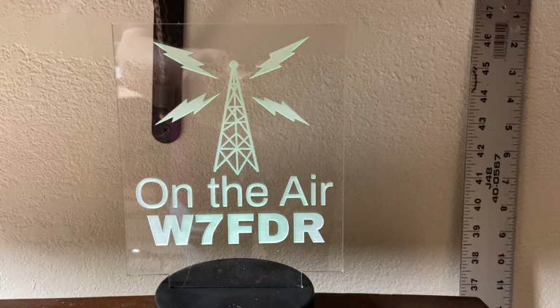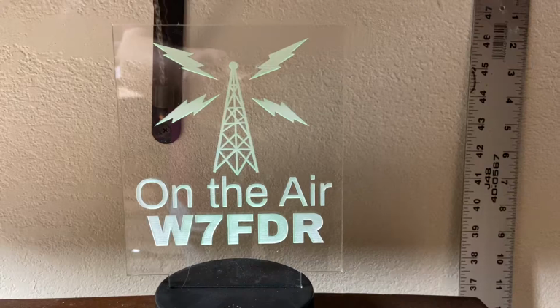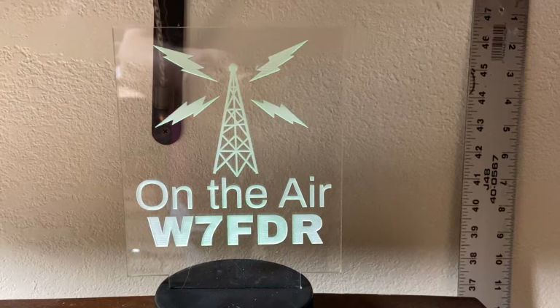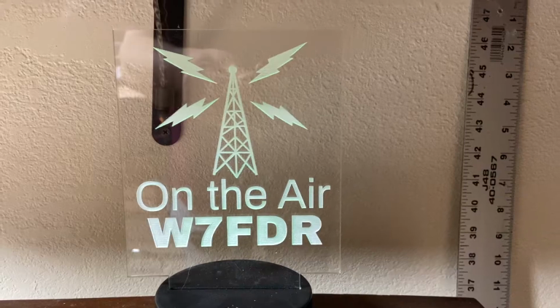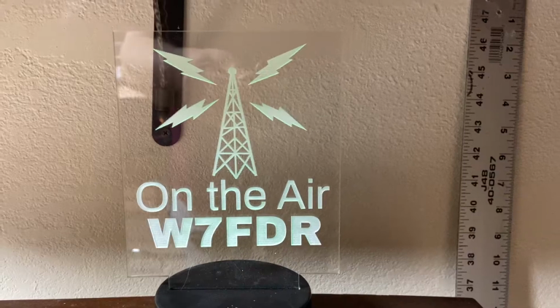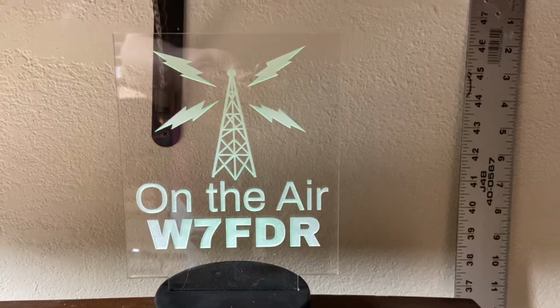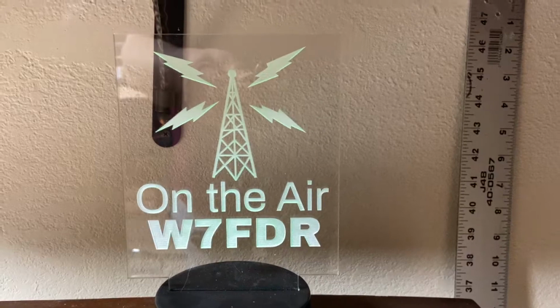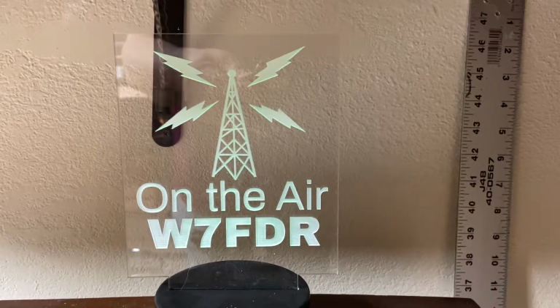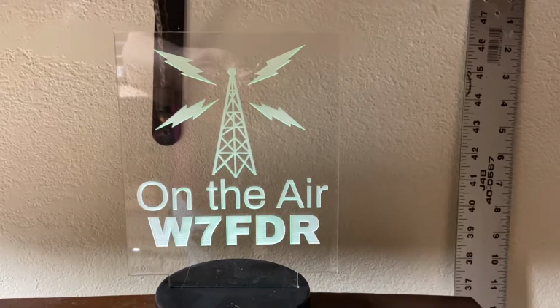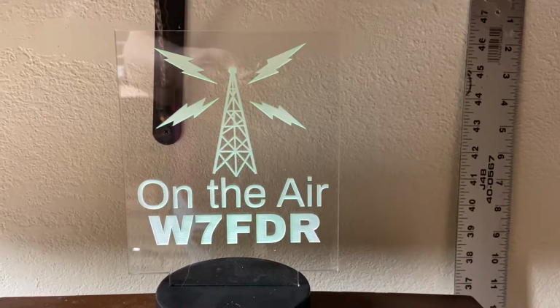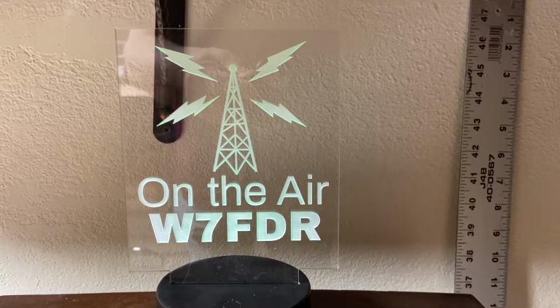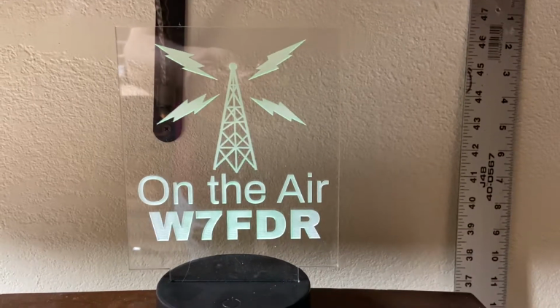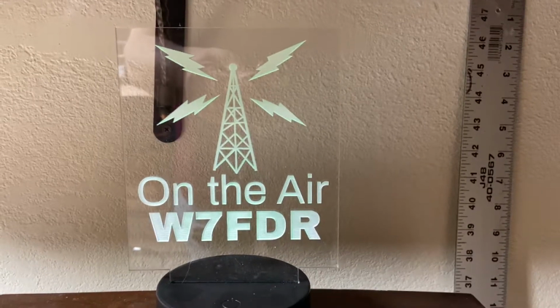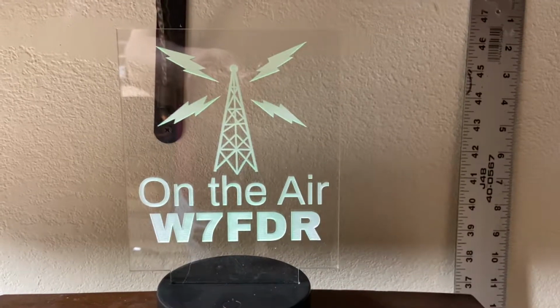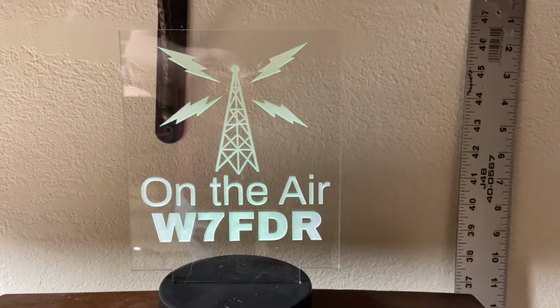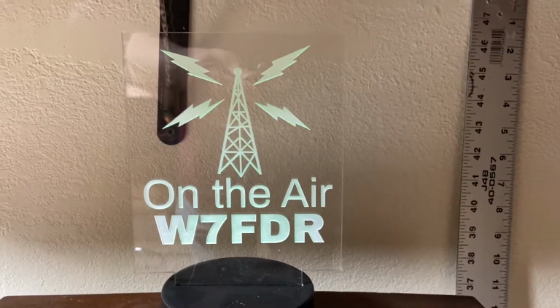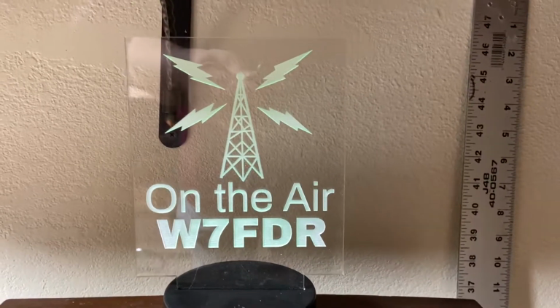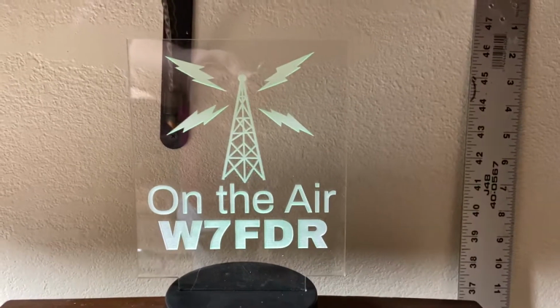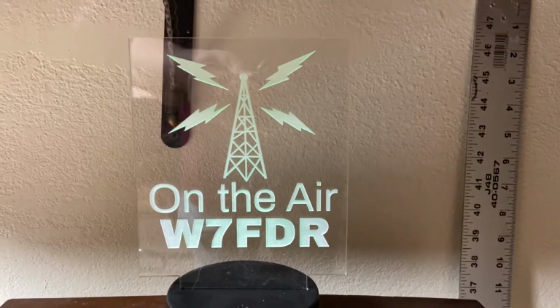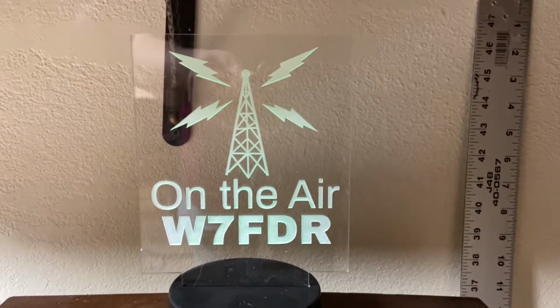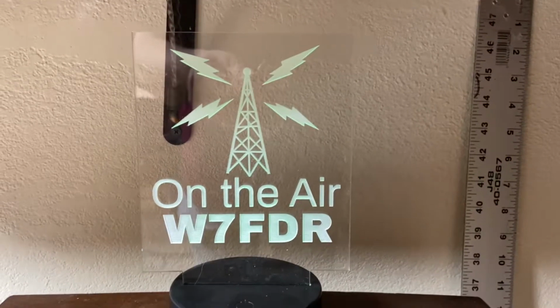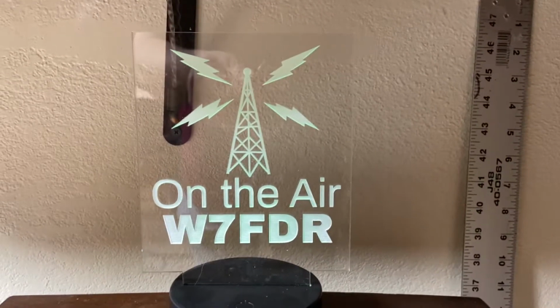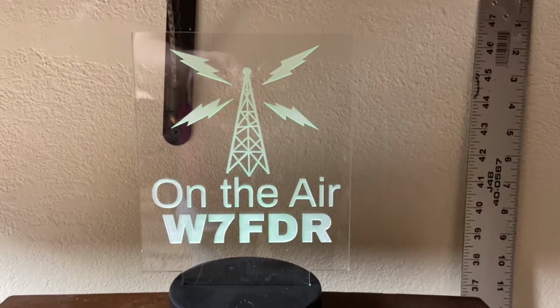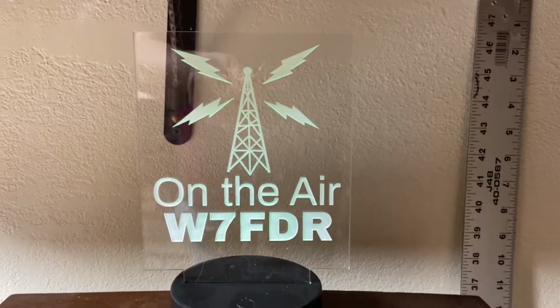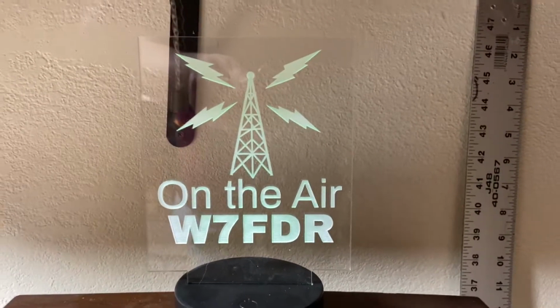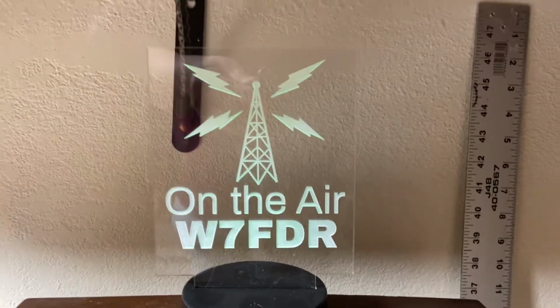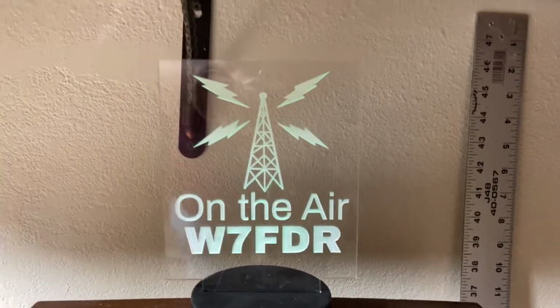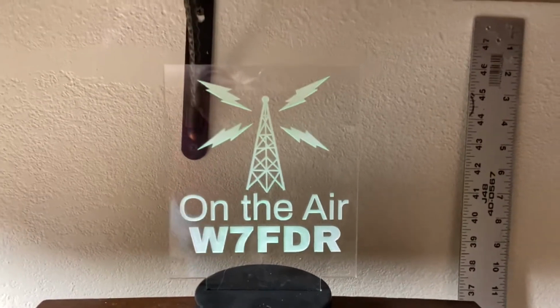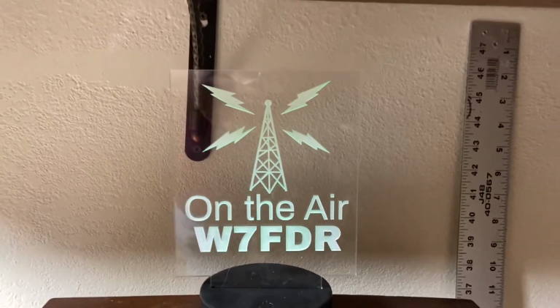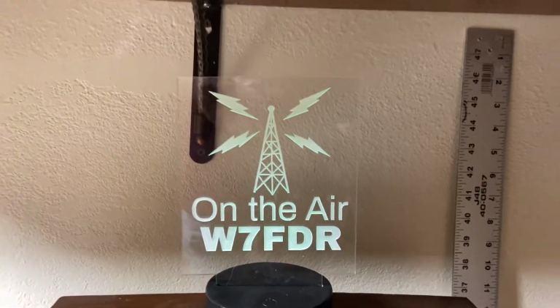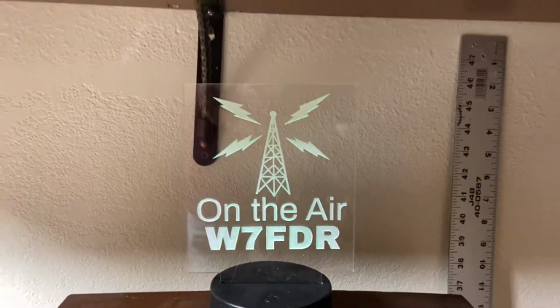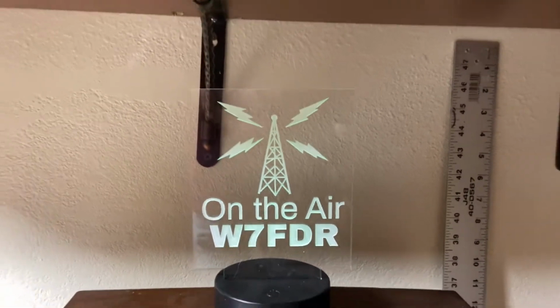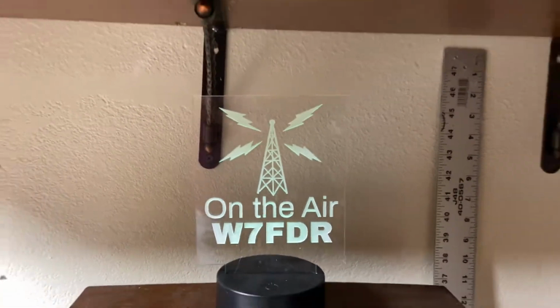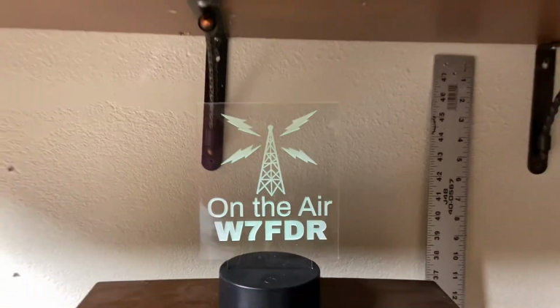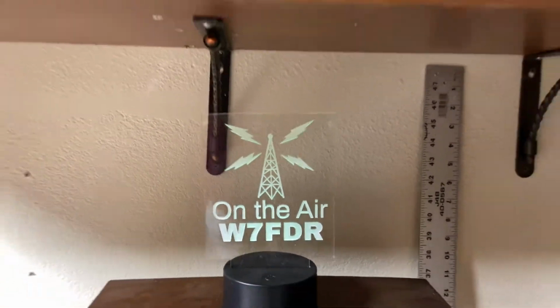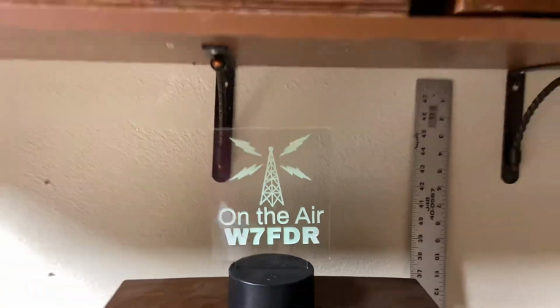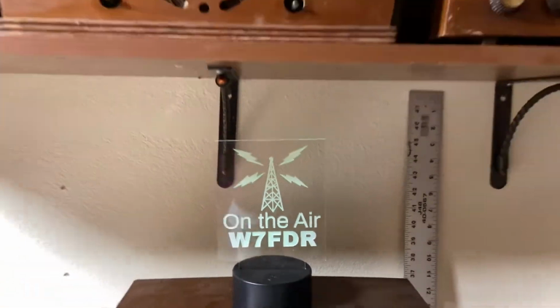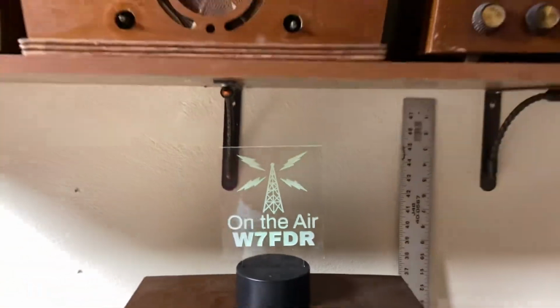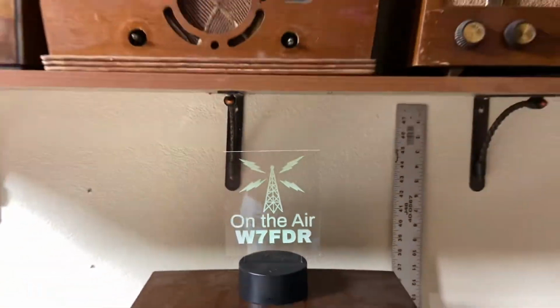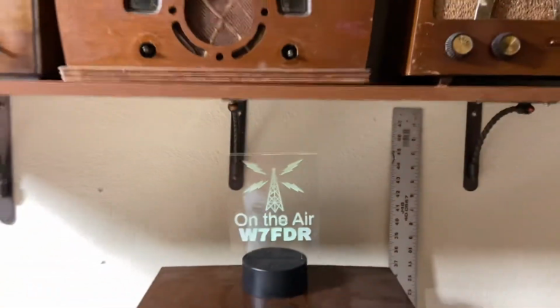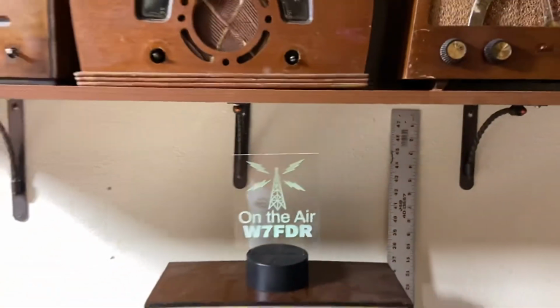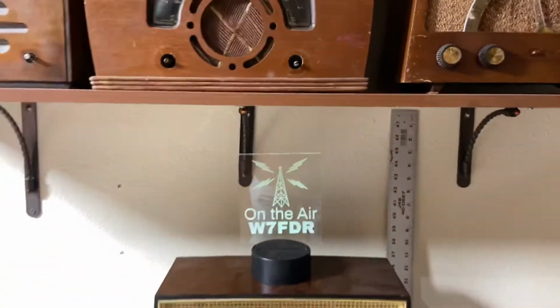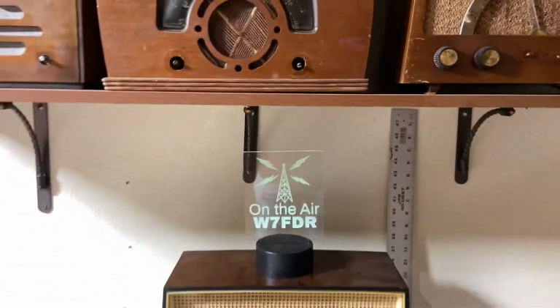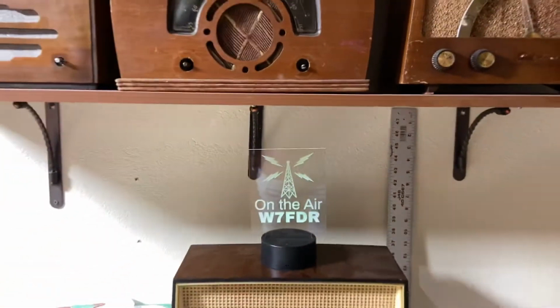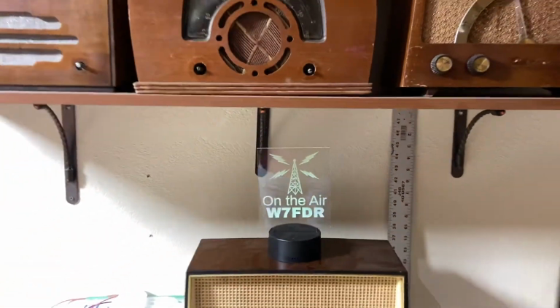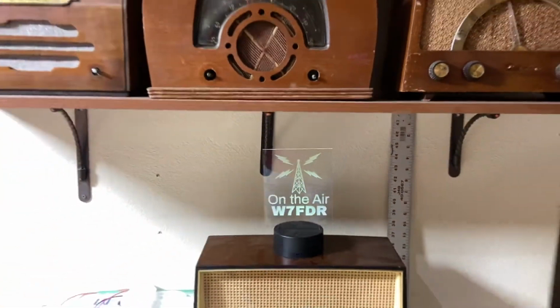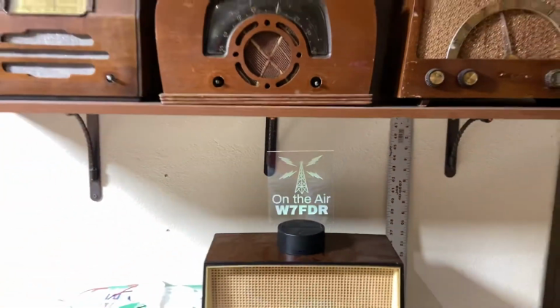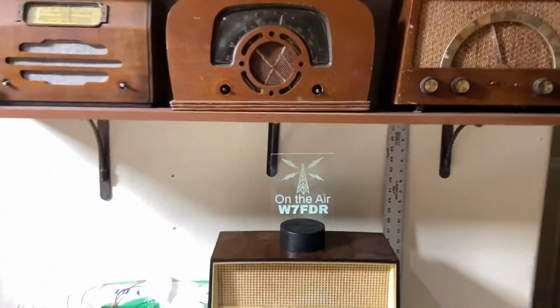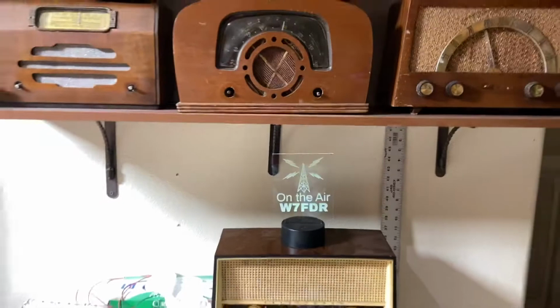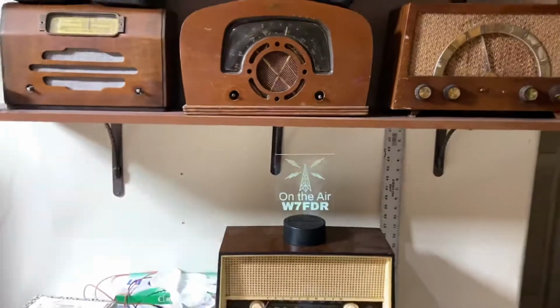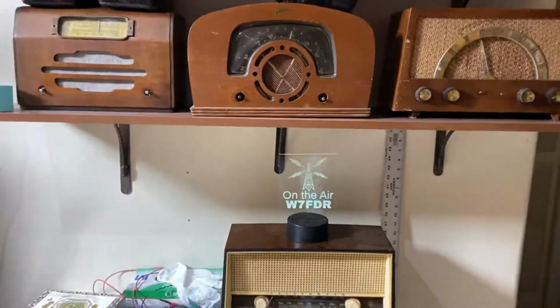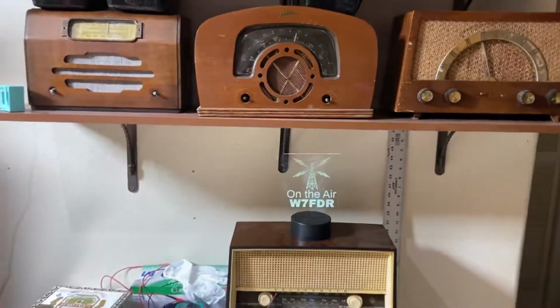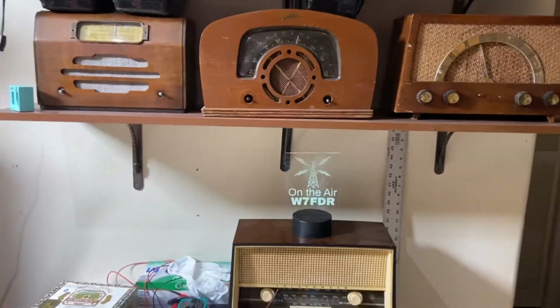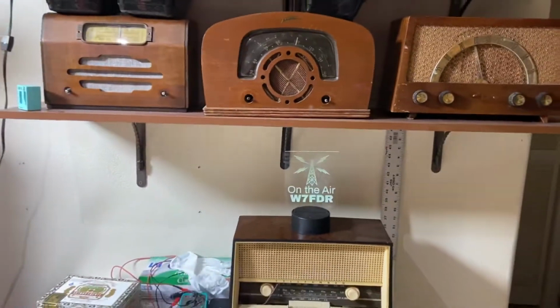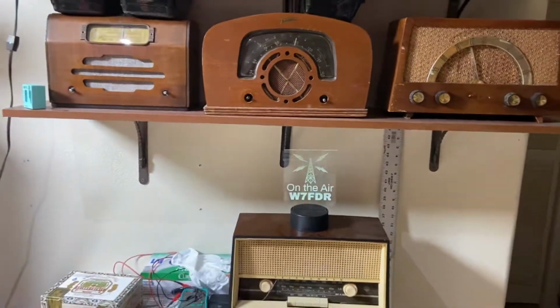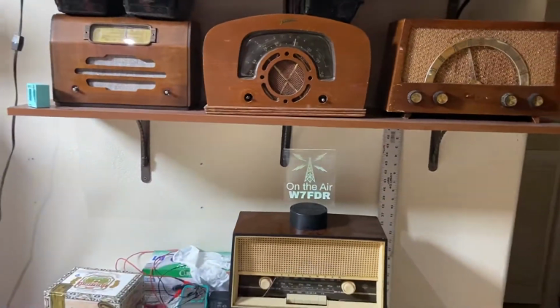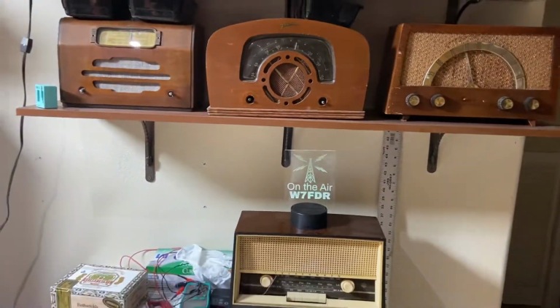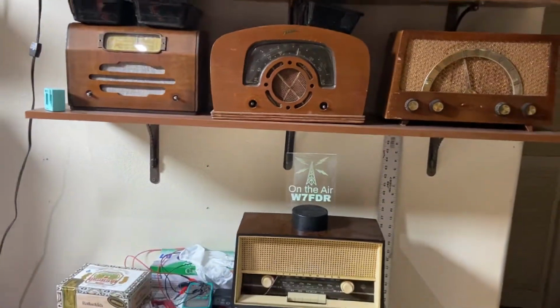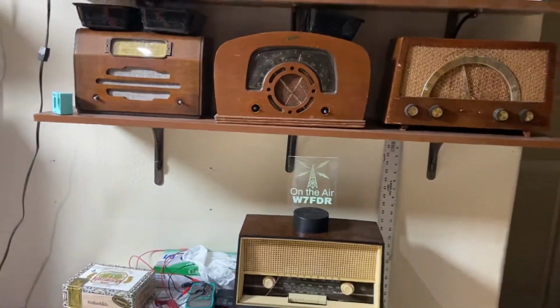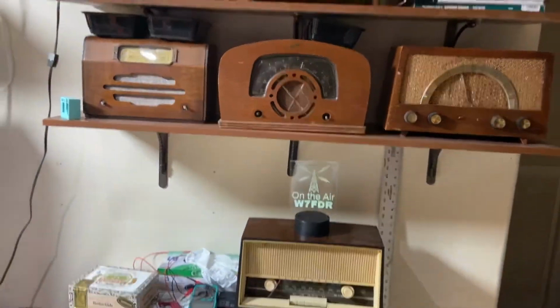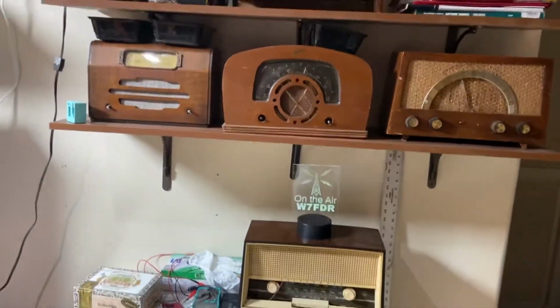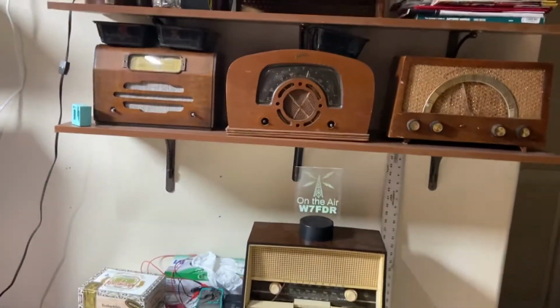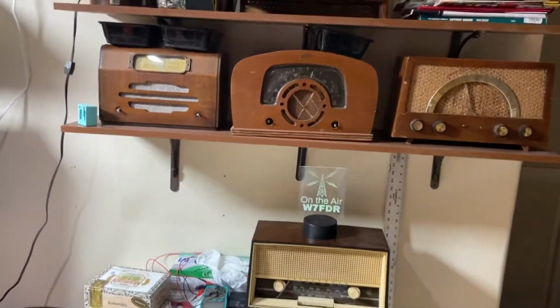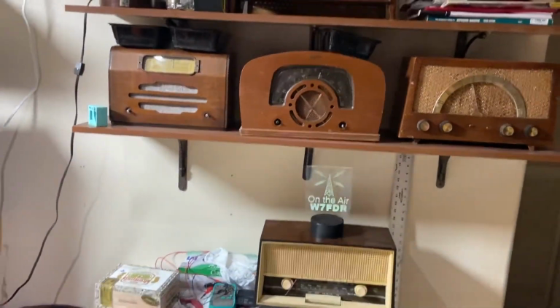Hey guys, this is Radio Joe on the air. I'm going to show you something kind of interesting today.